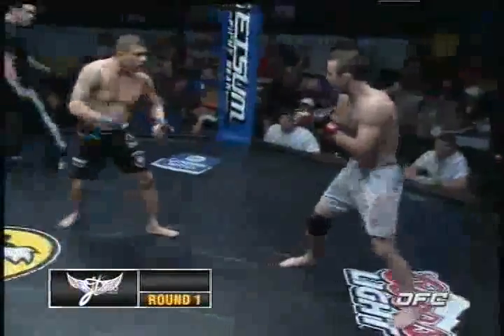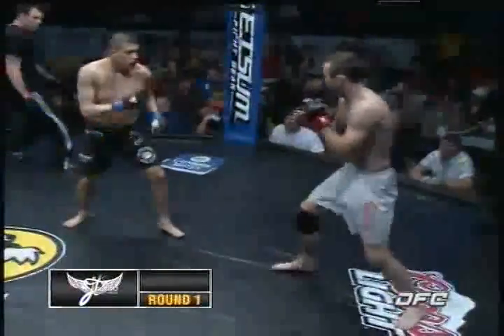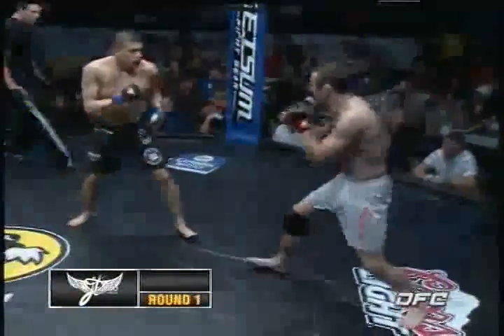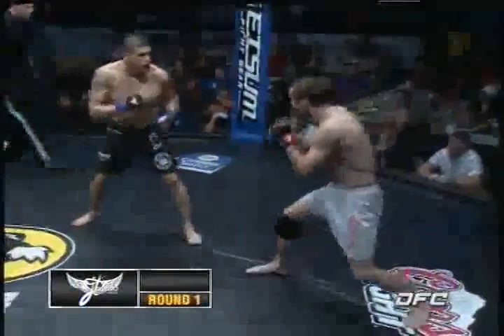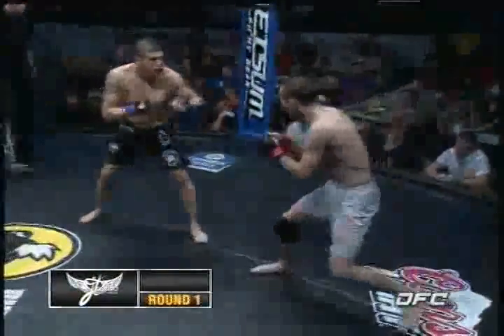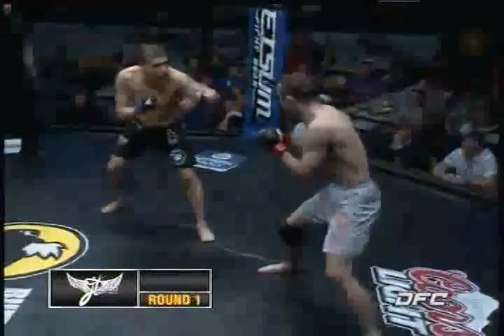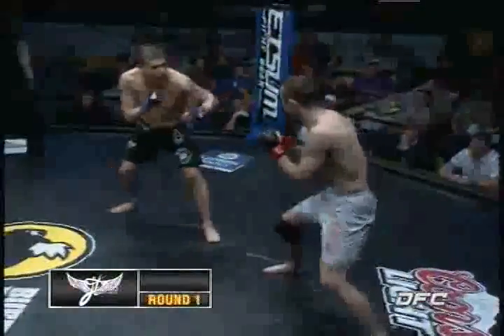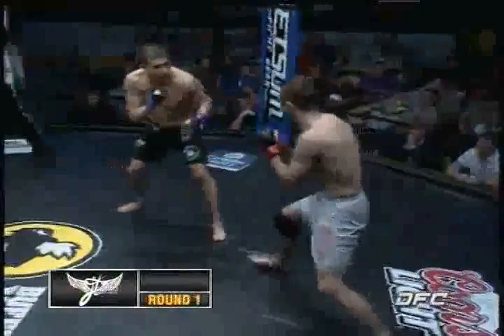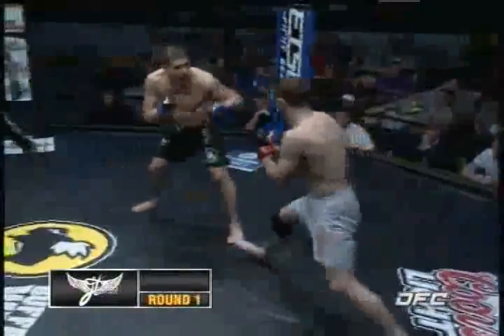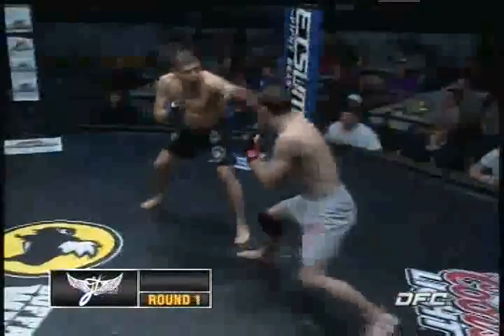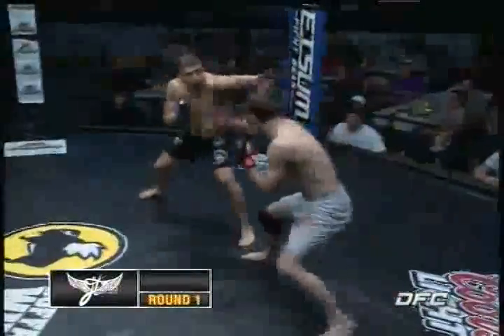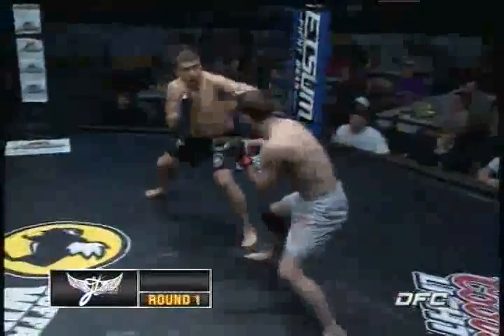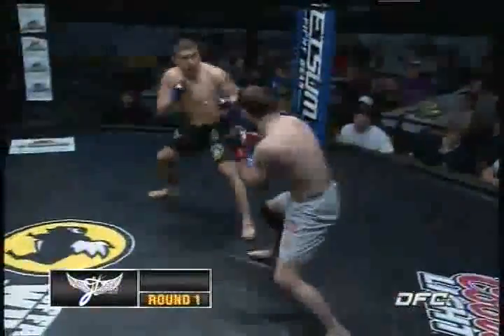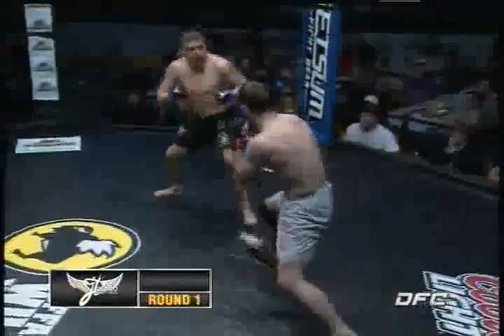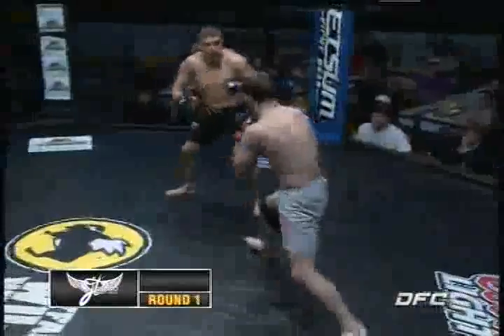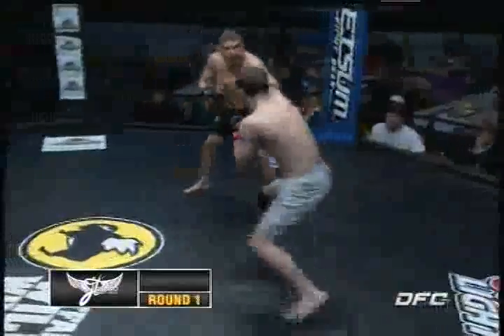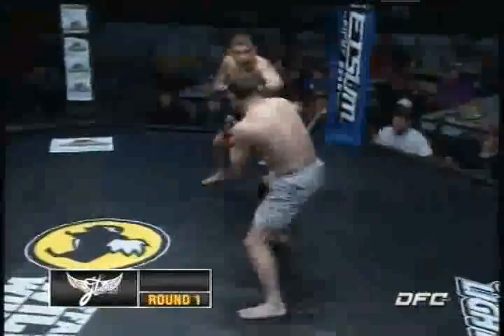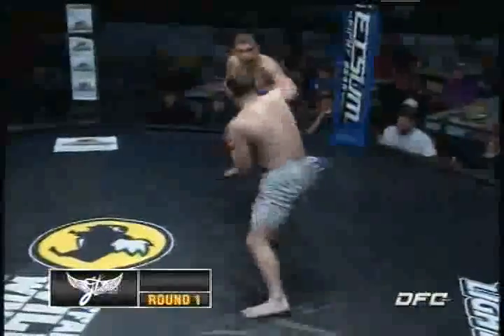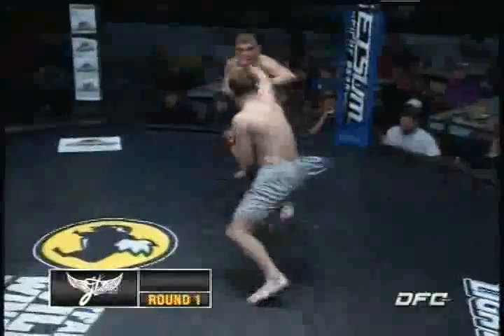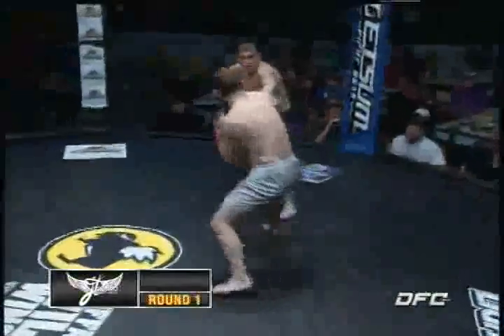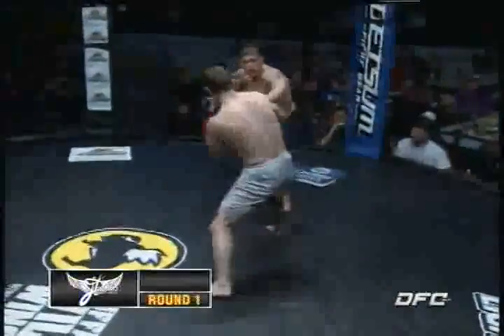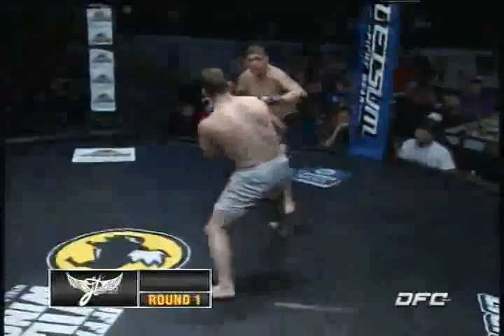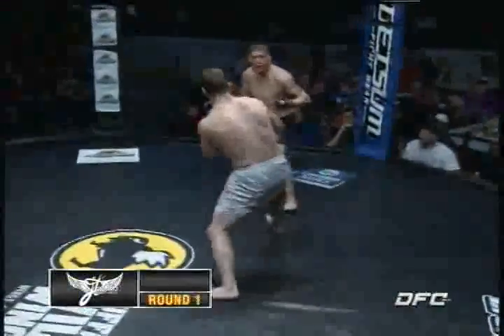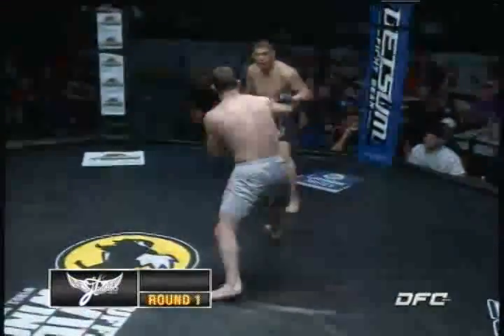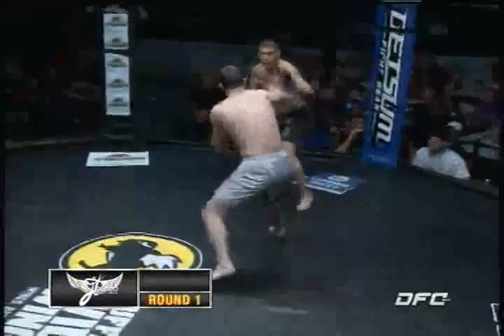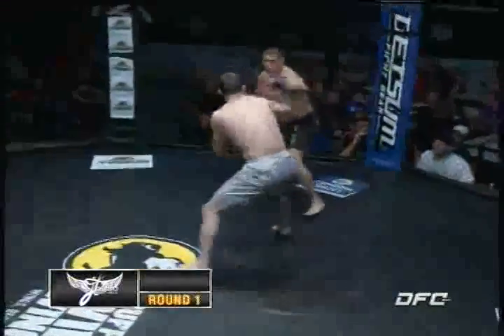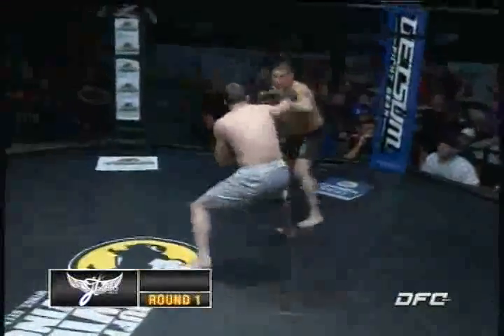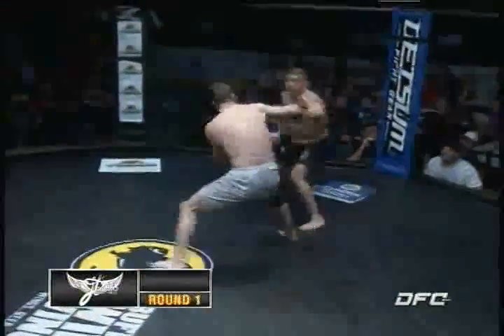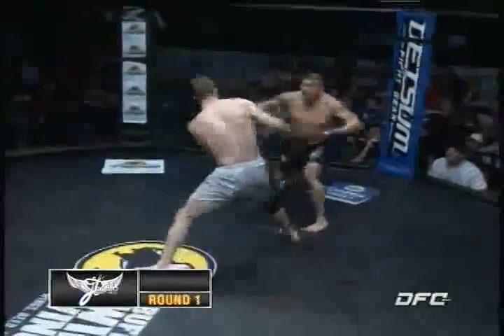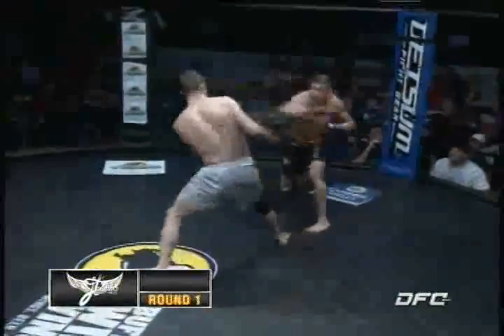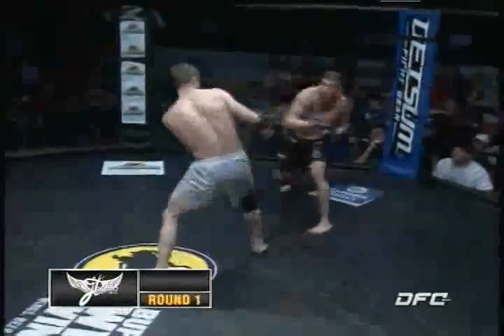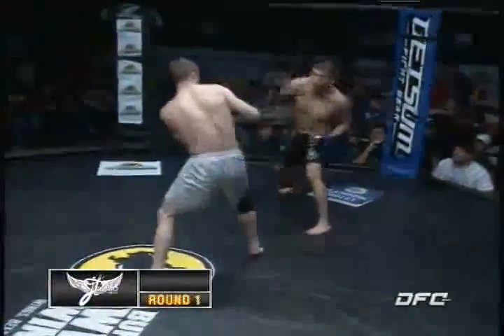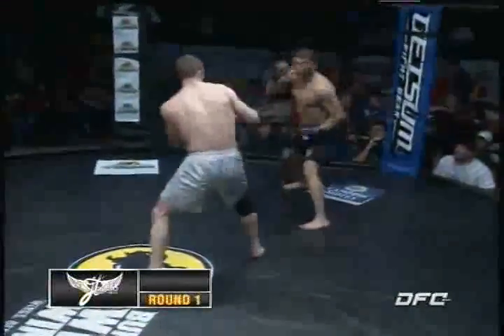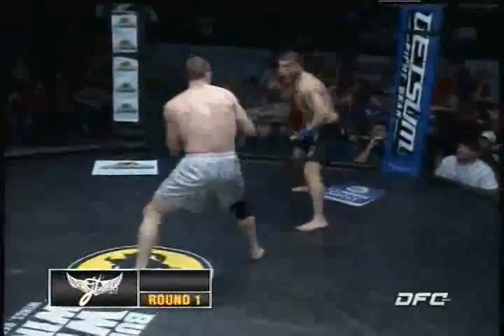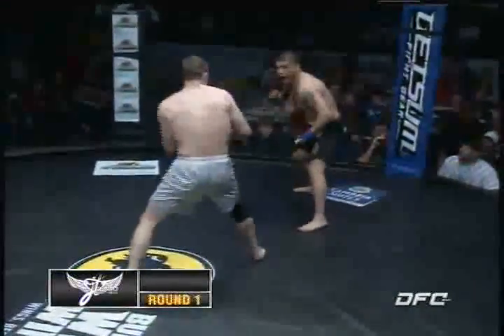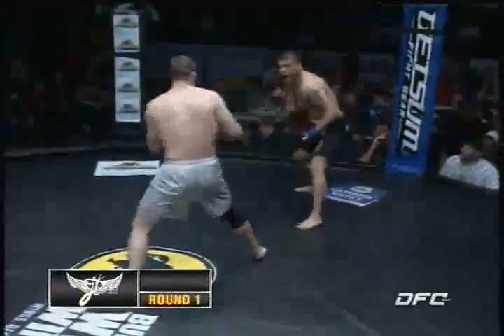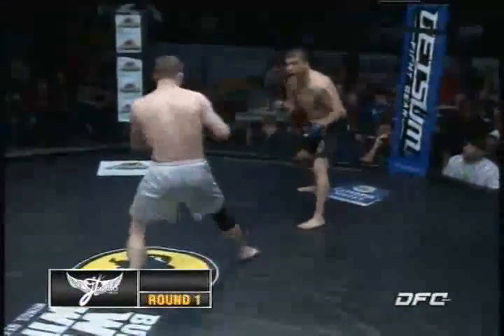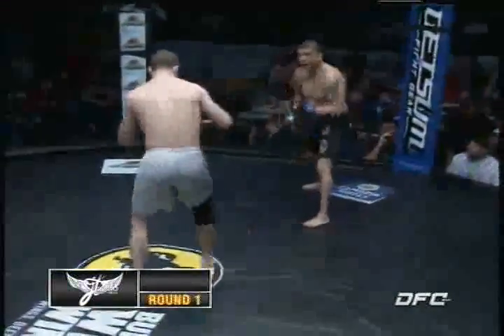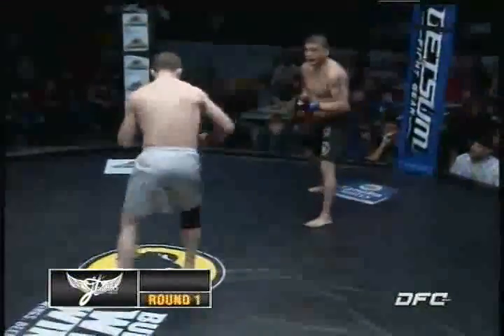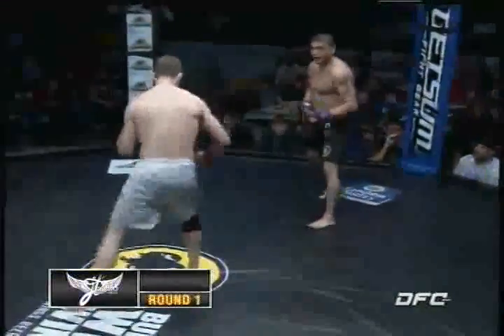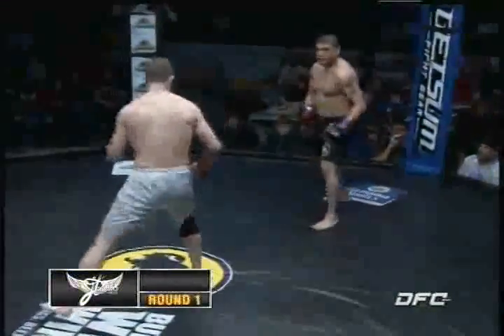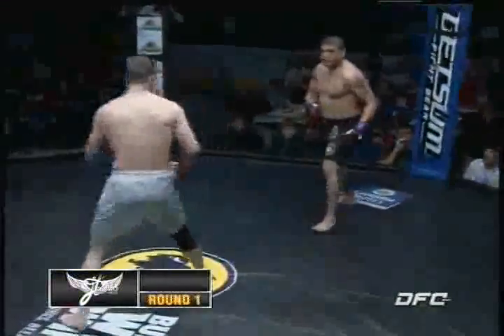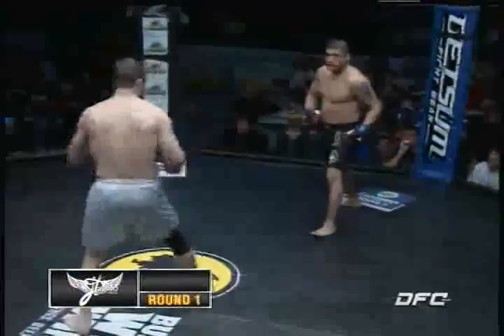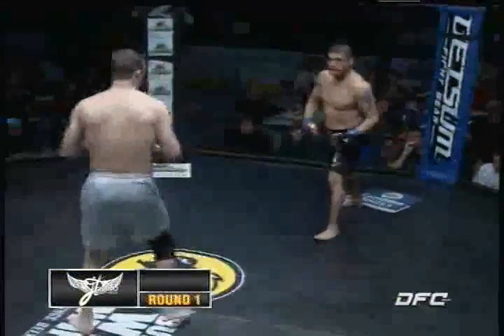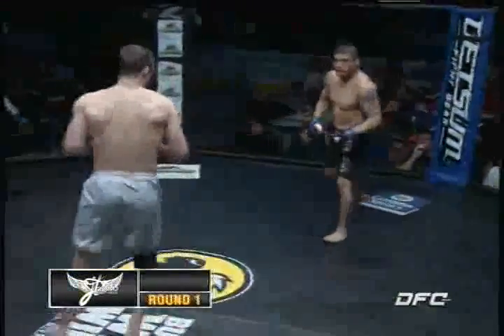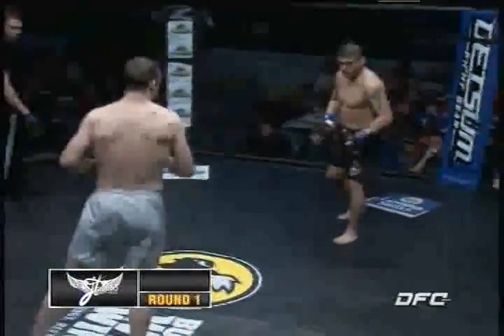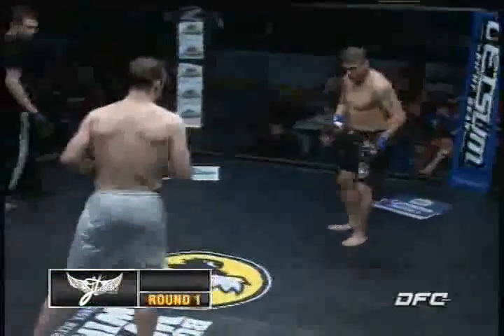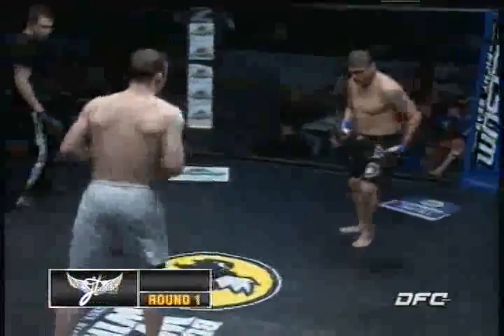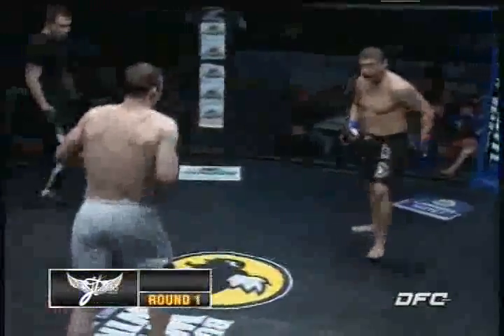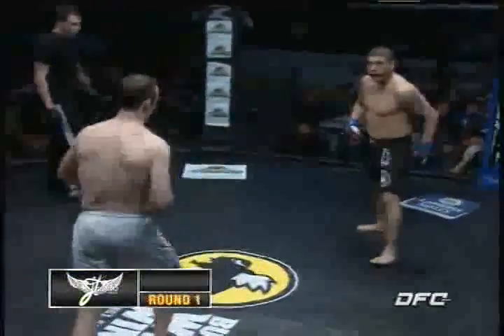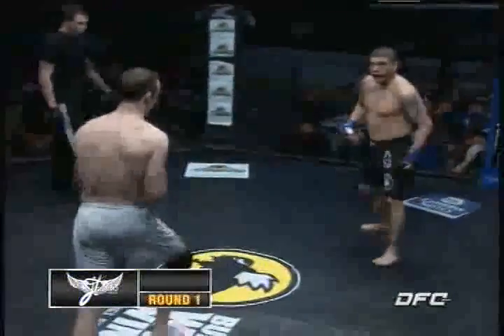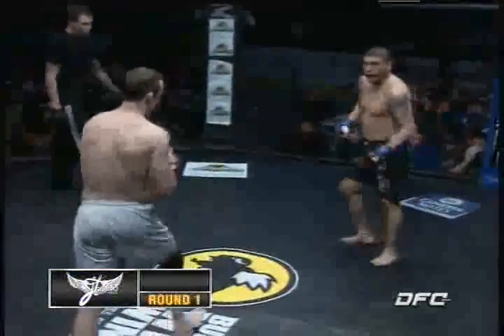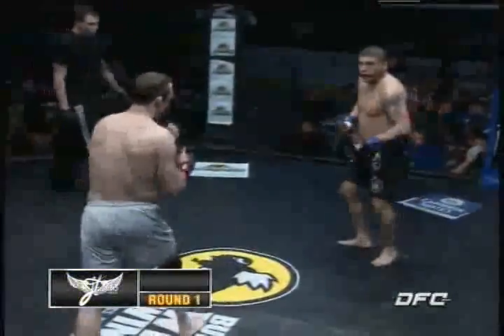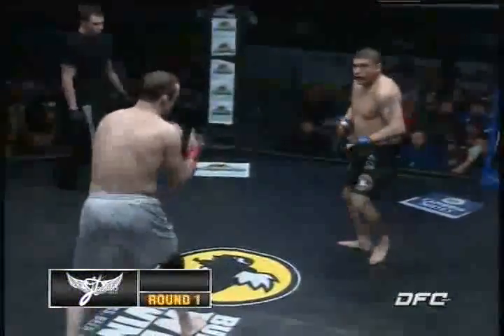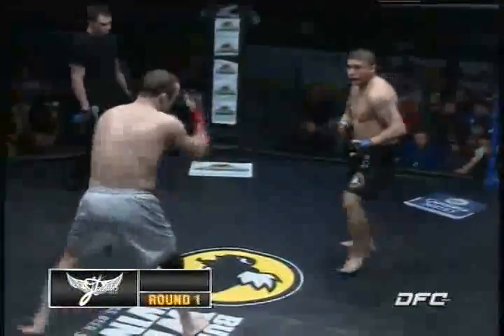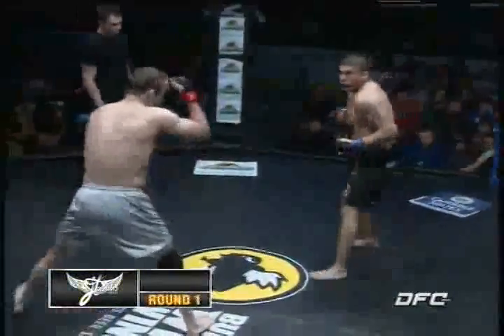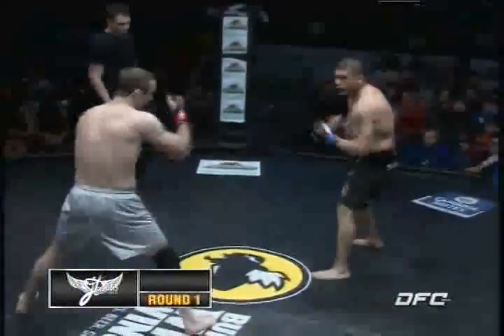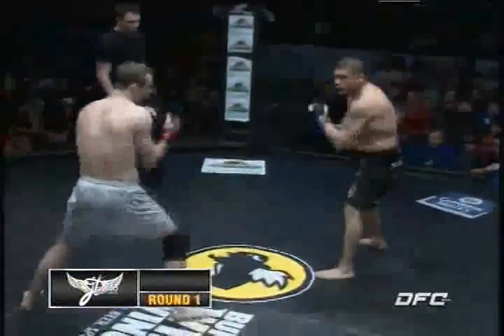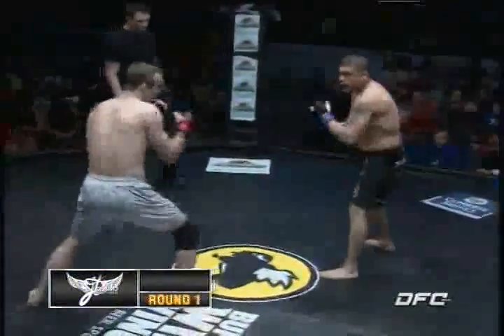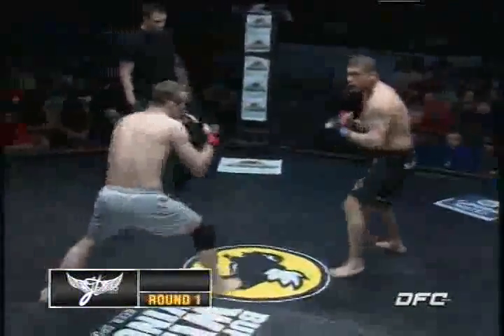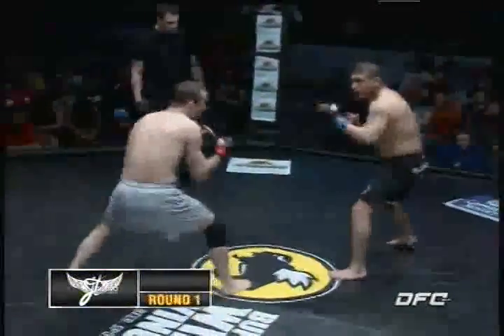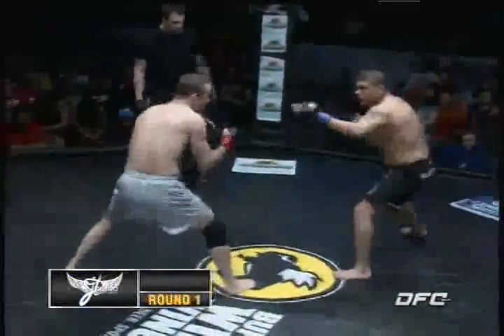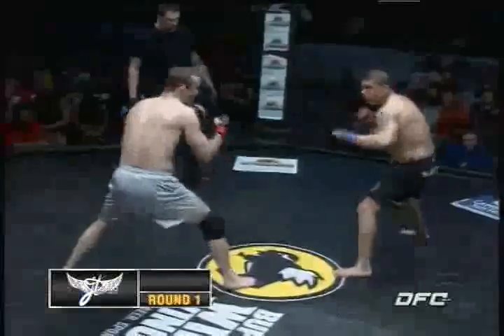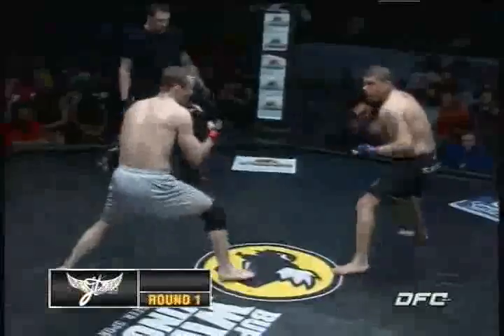Danny looks like he's really savvy. He's ready to go. He's got that right hand loaded. He's ready to throw his hands, that's for sure.